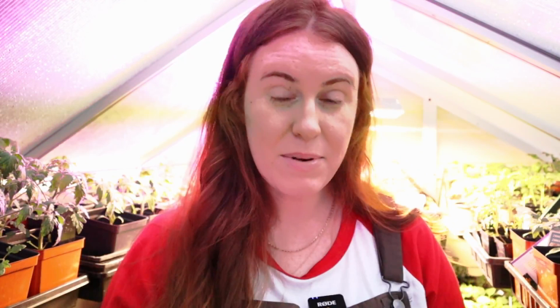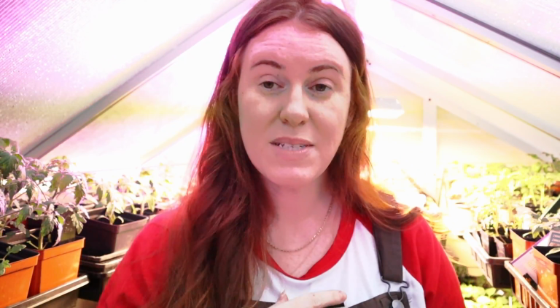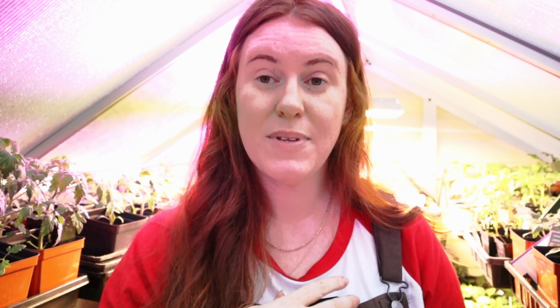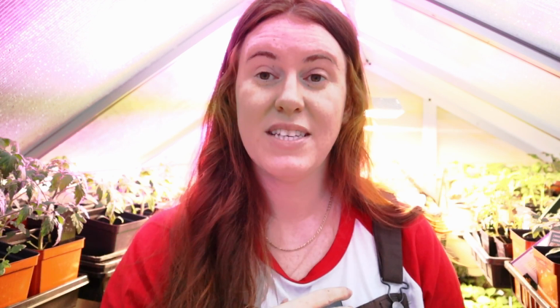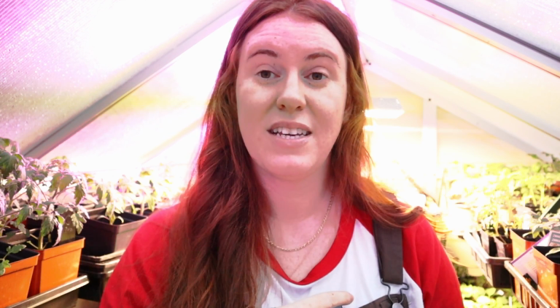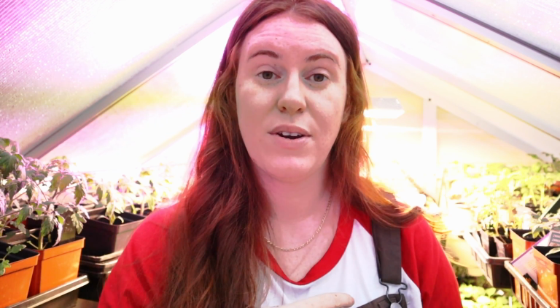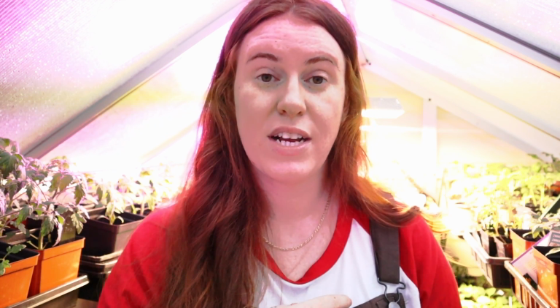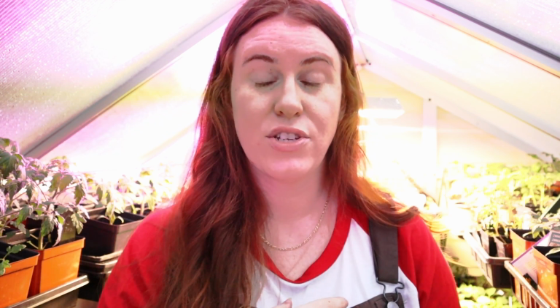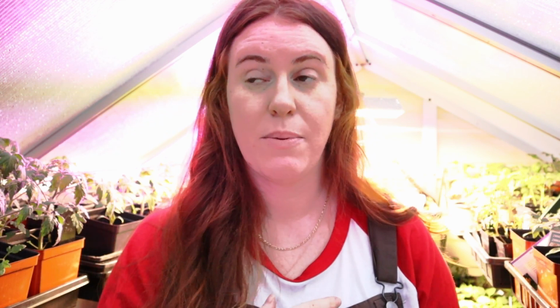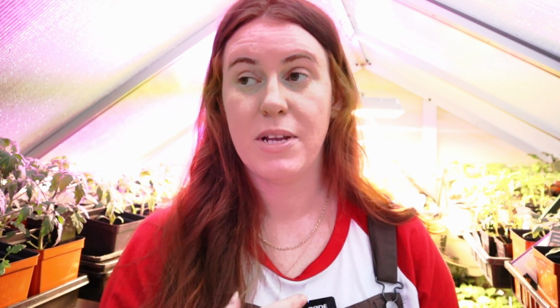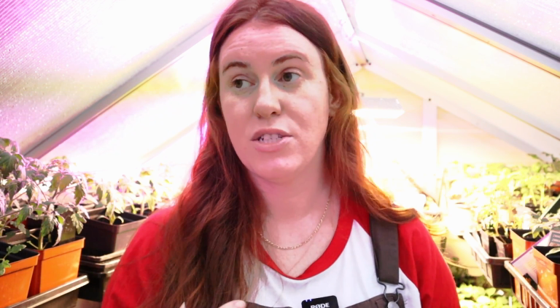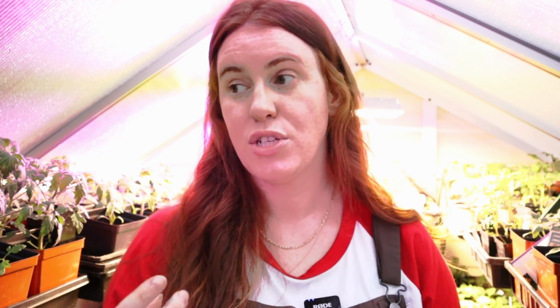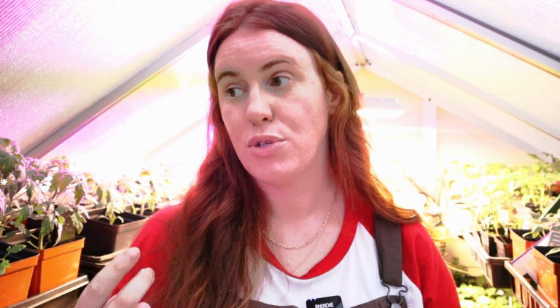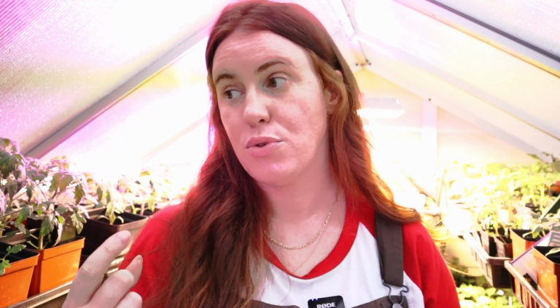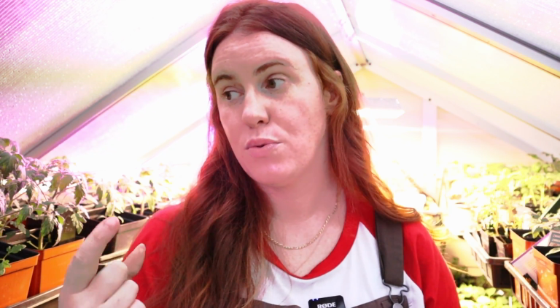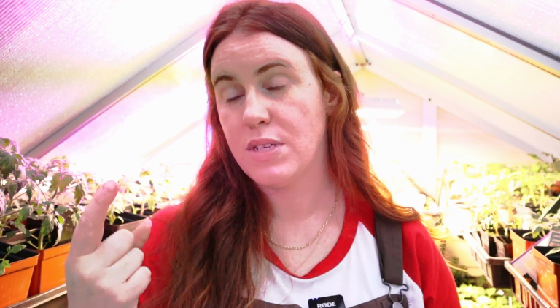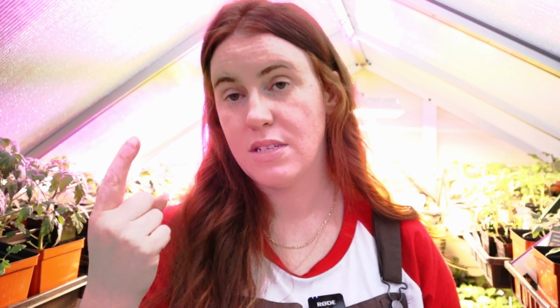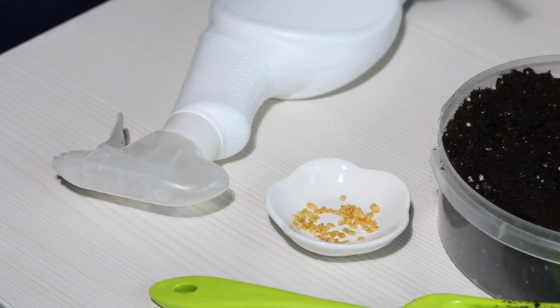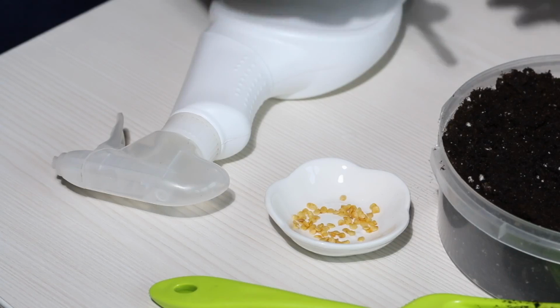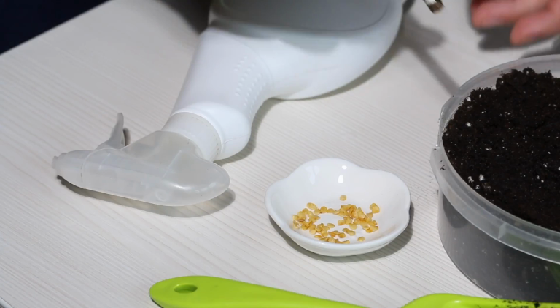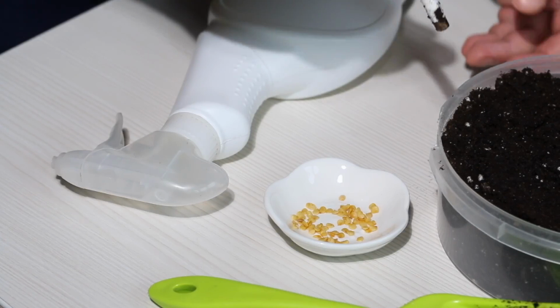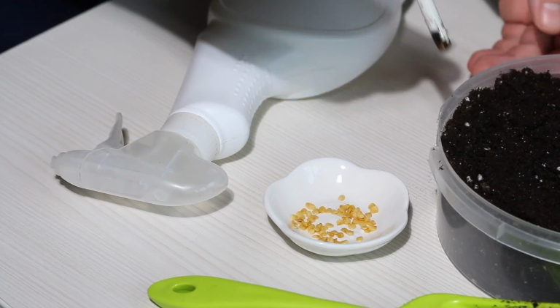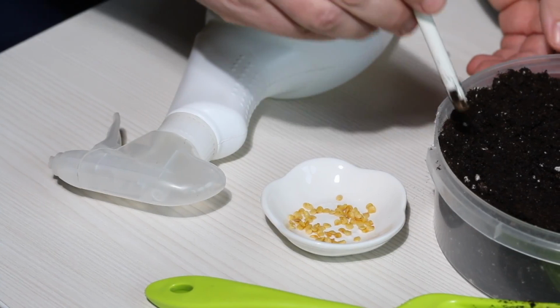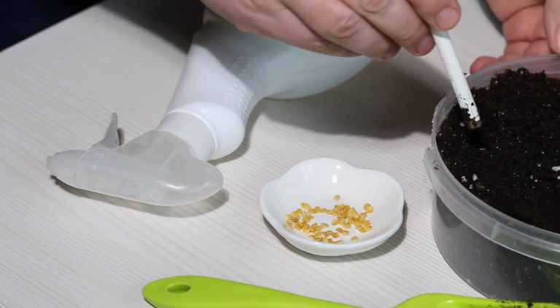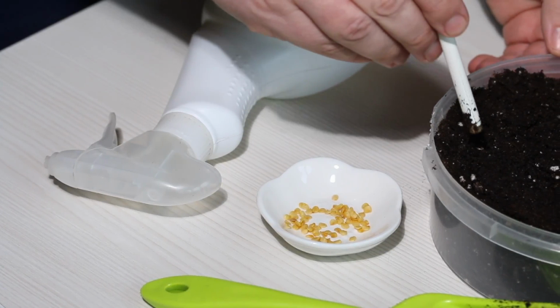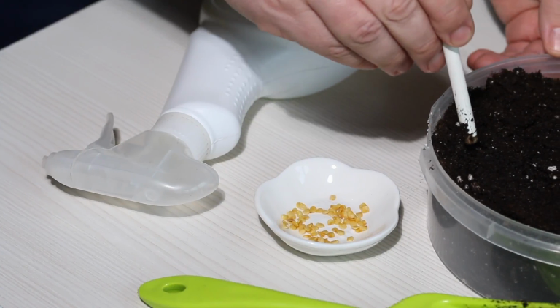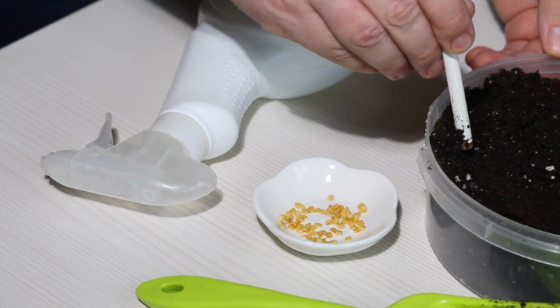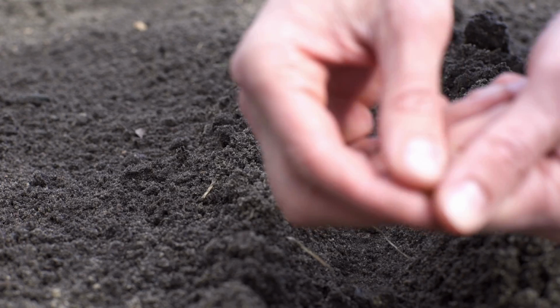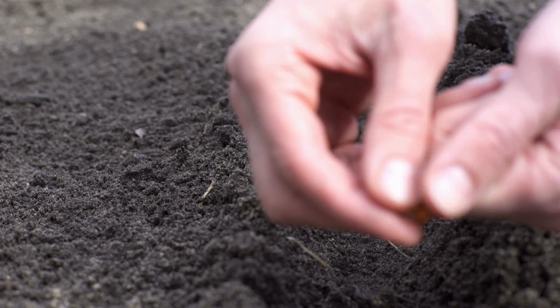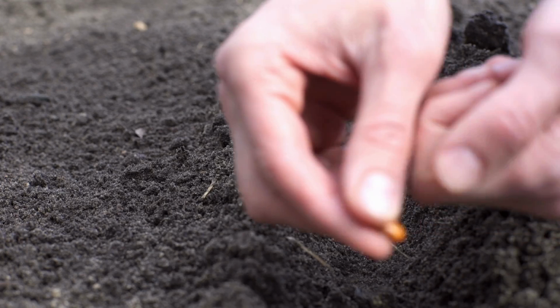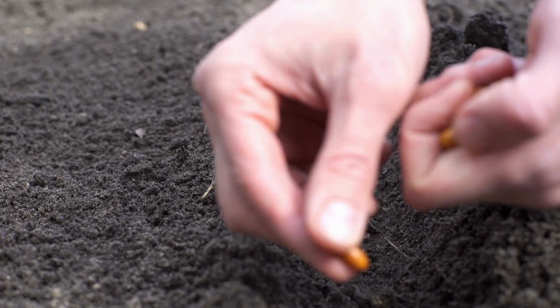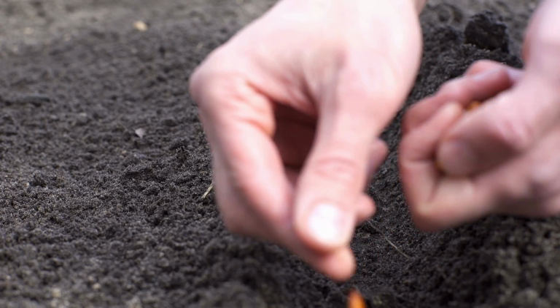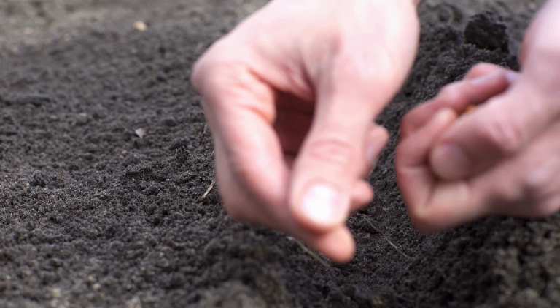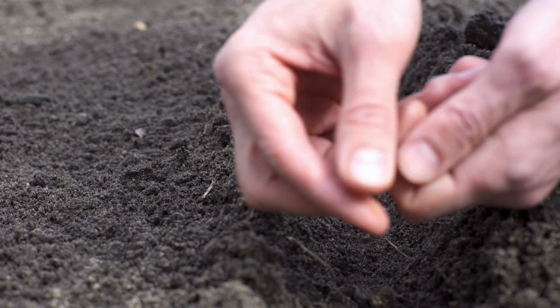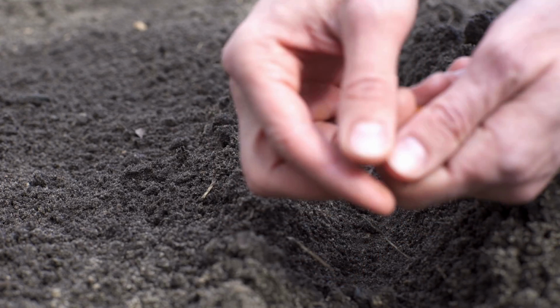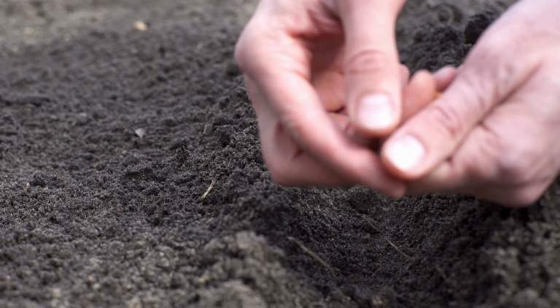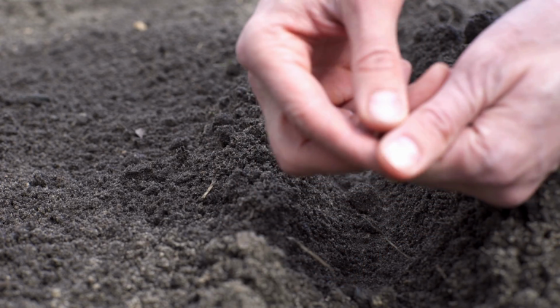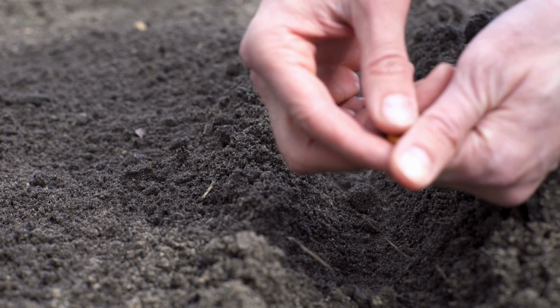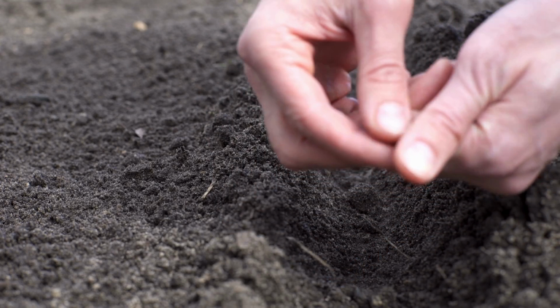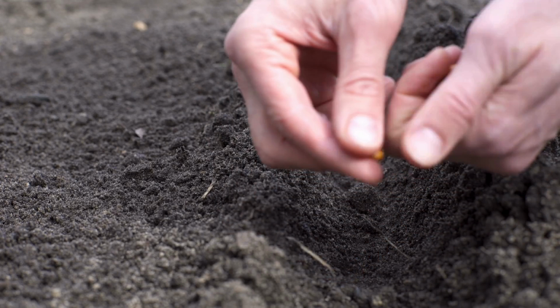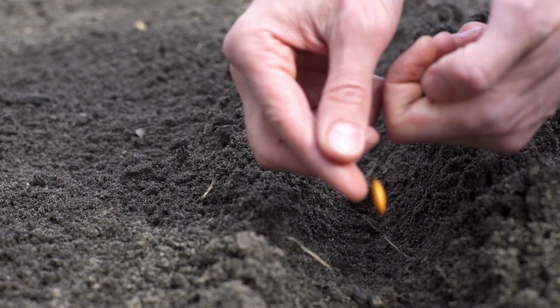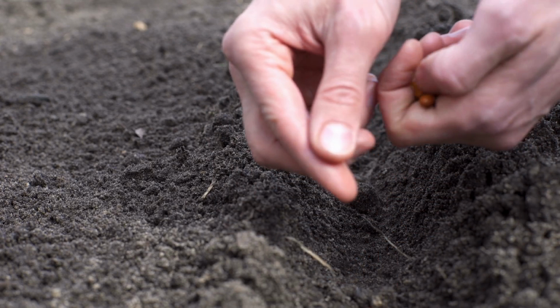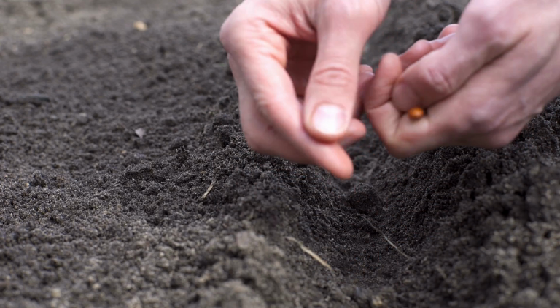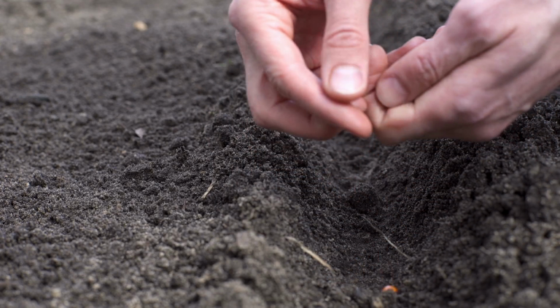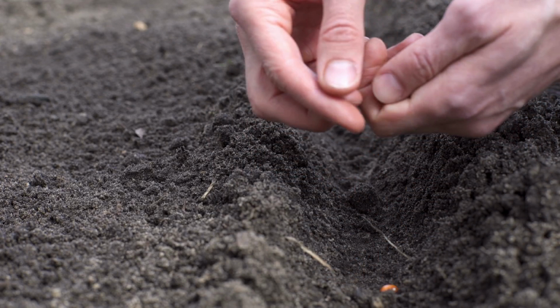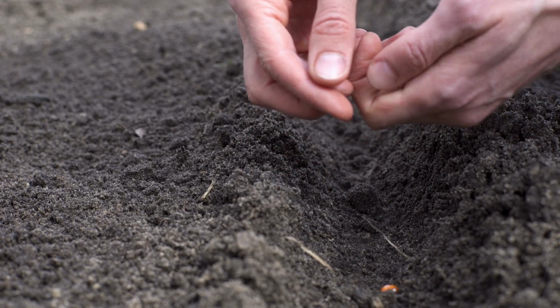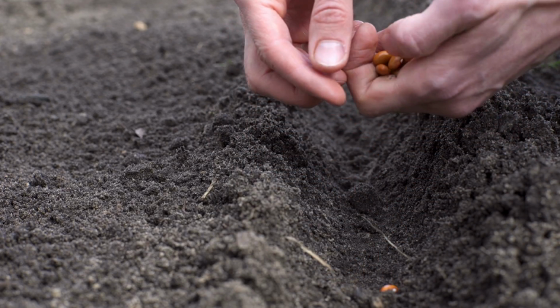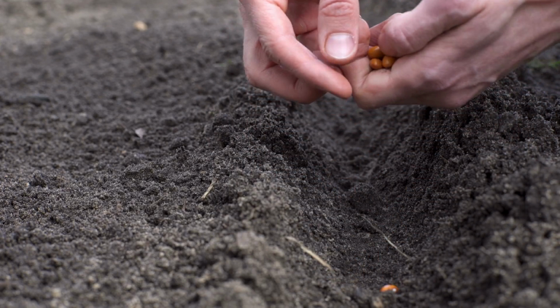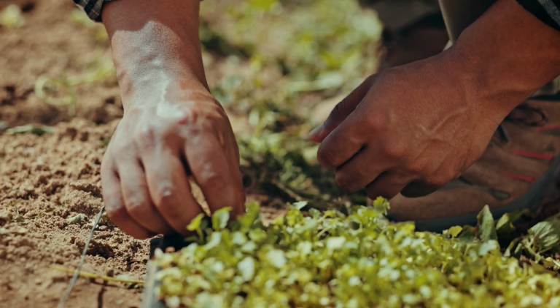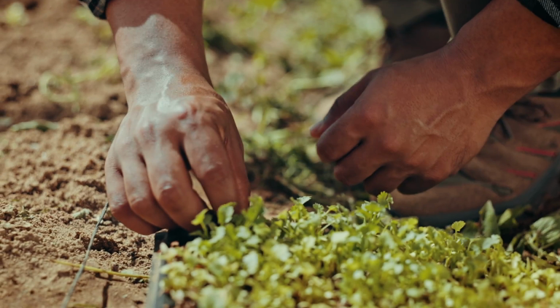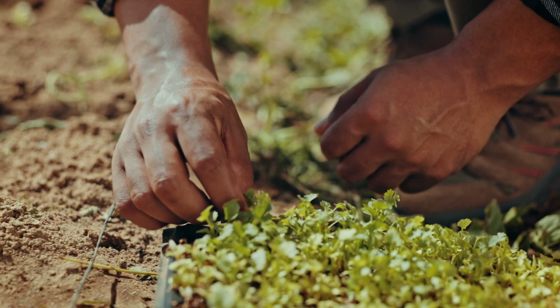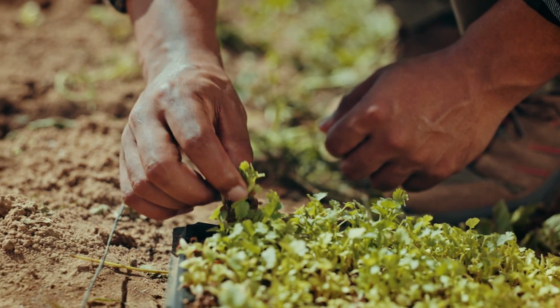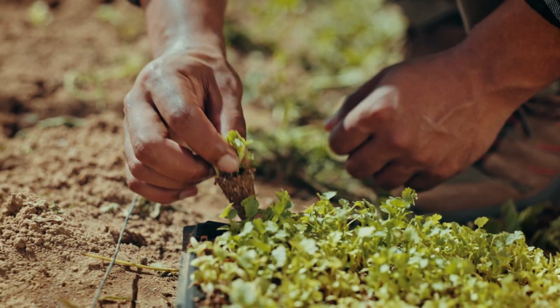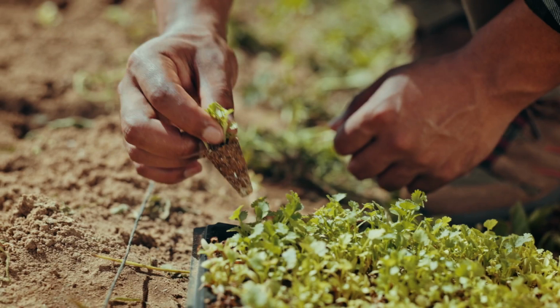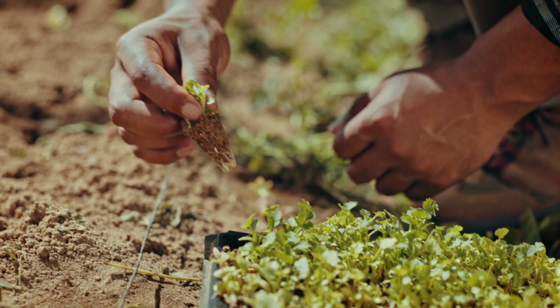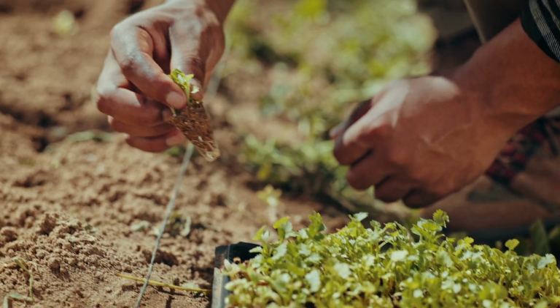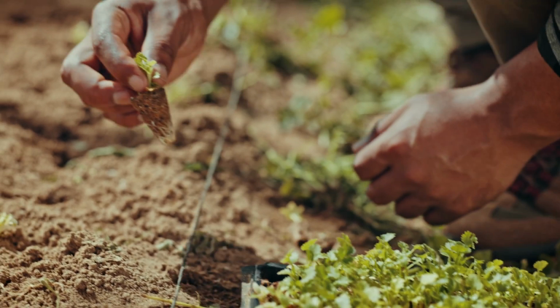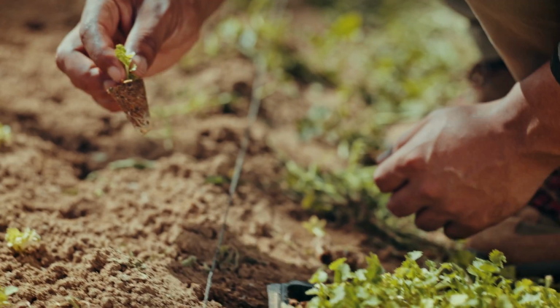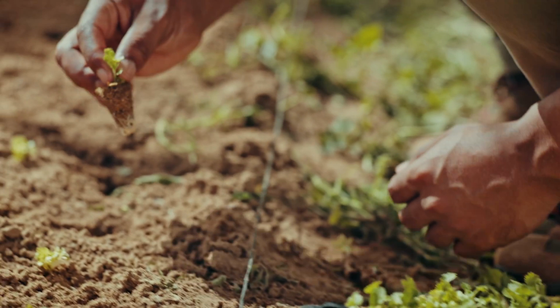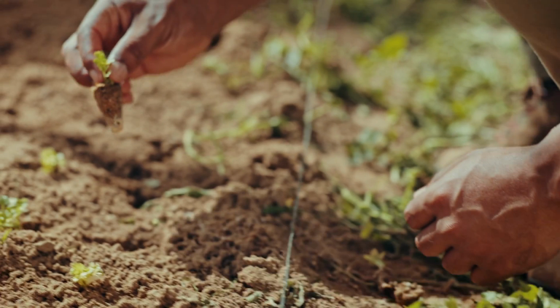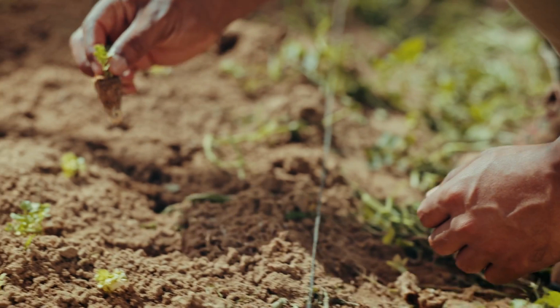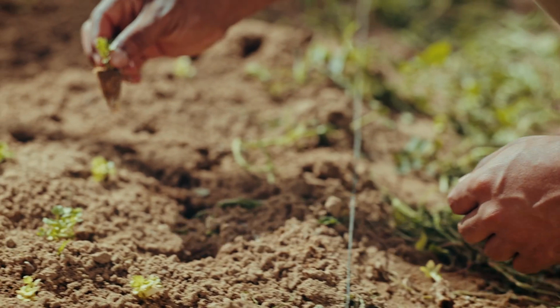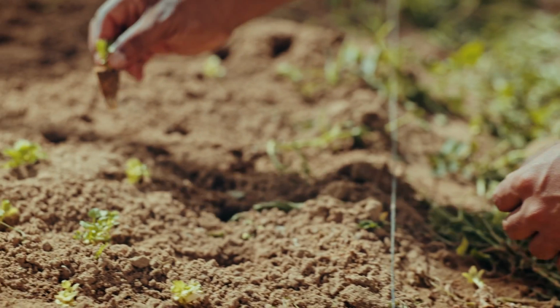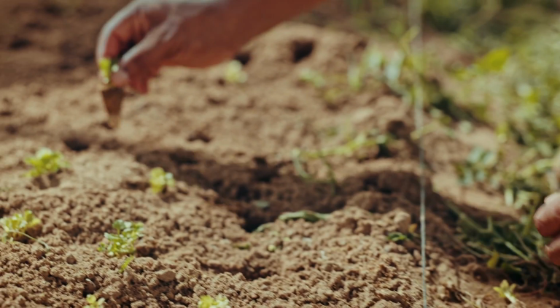I'm going to split this out. I'm going to do seeds to start indoors, seeds to direct sow, and then what can be transplanted in May.